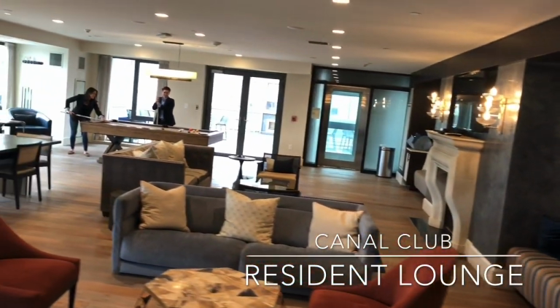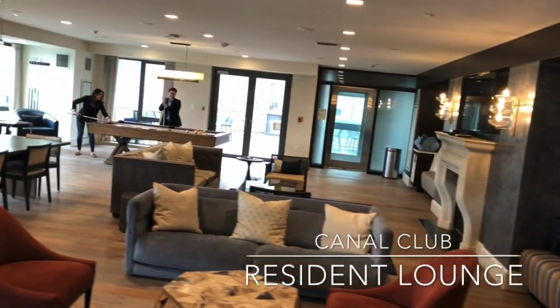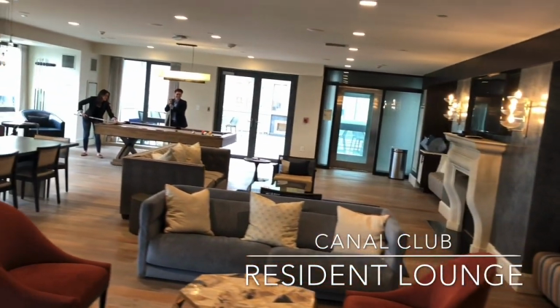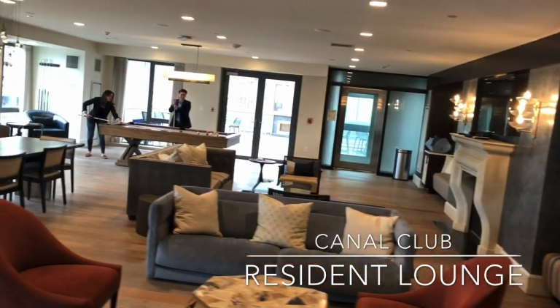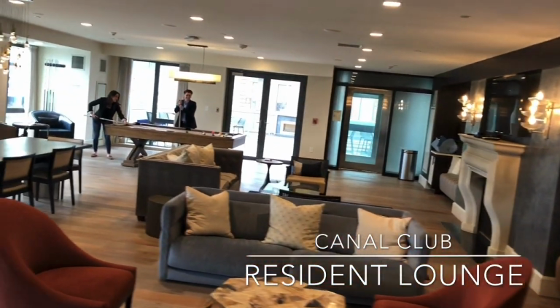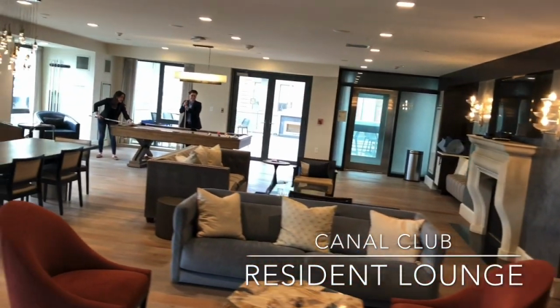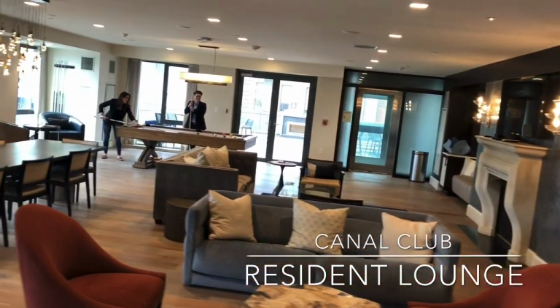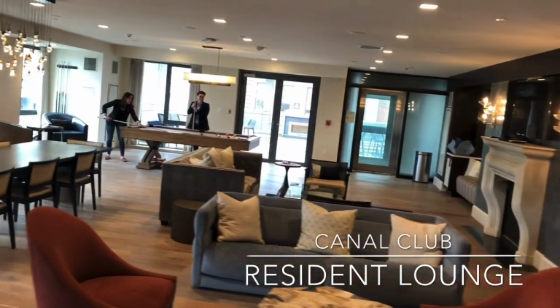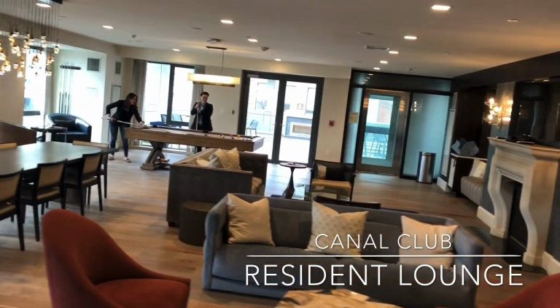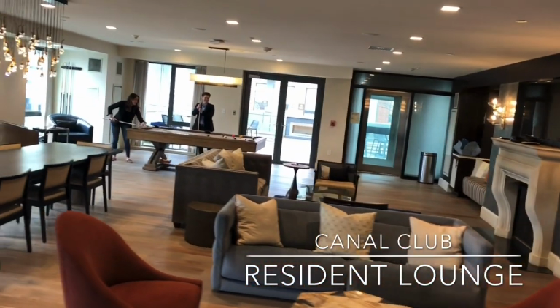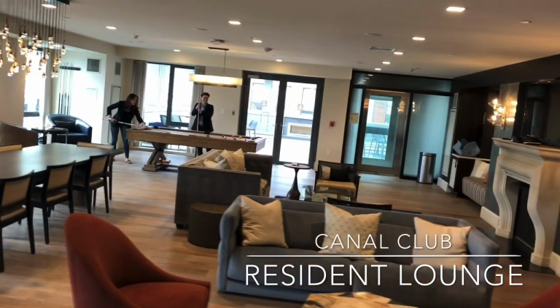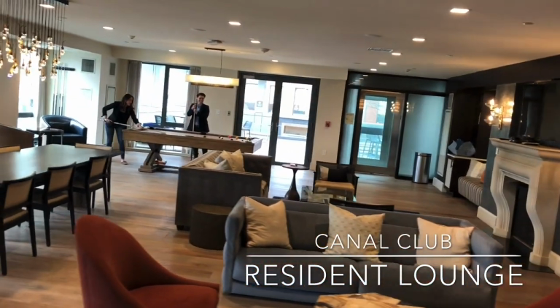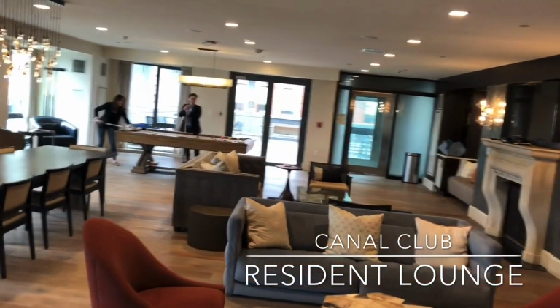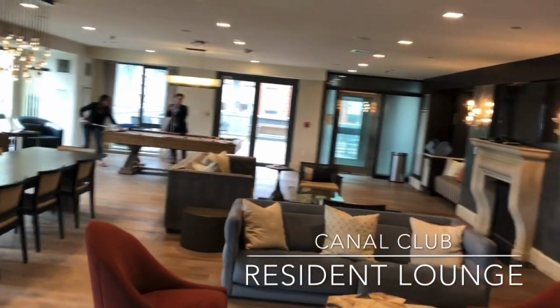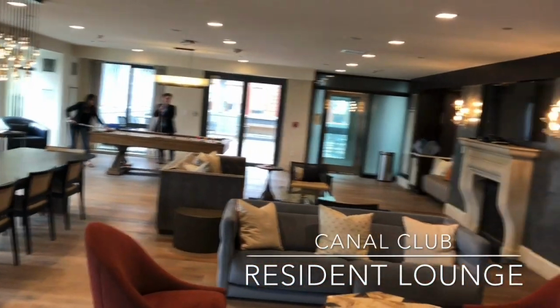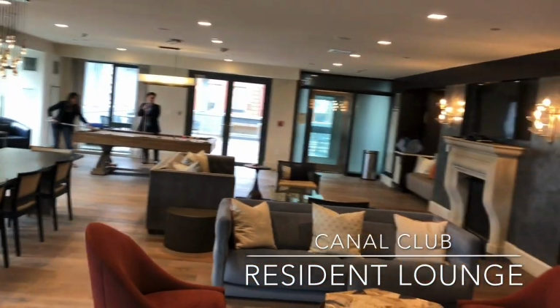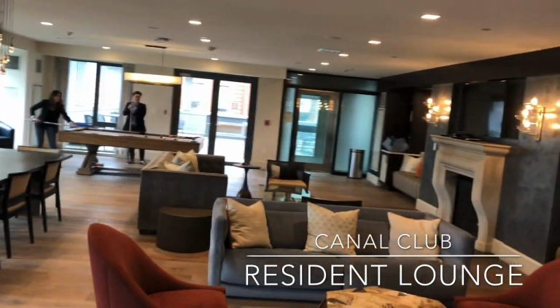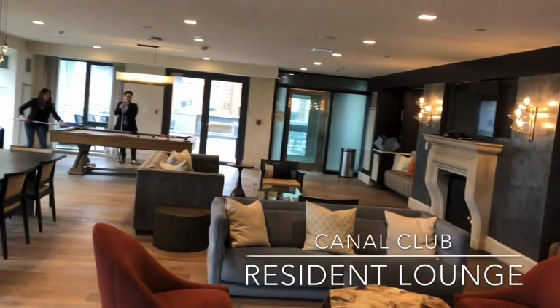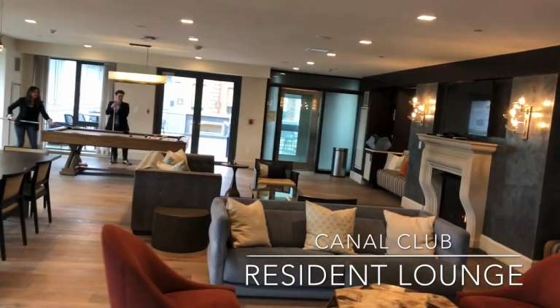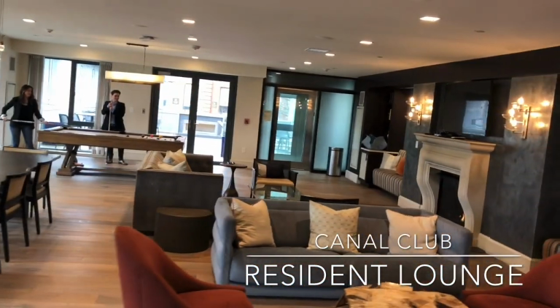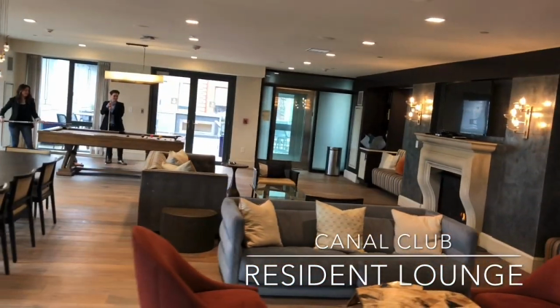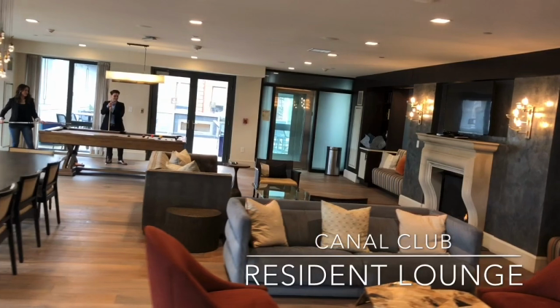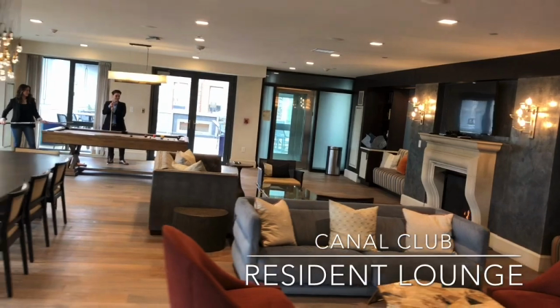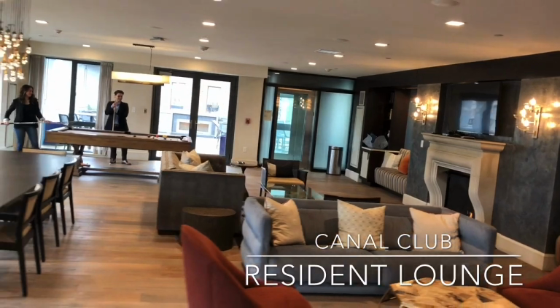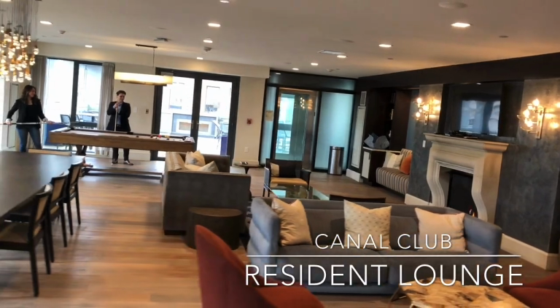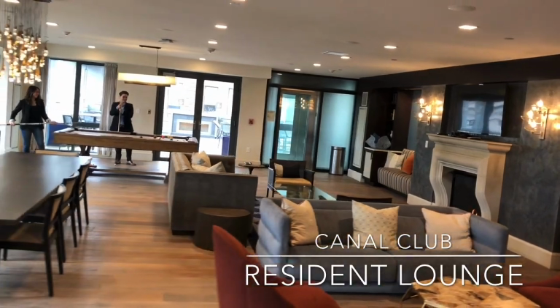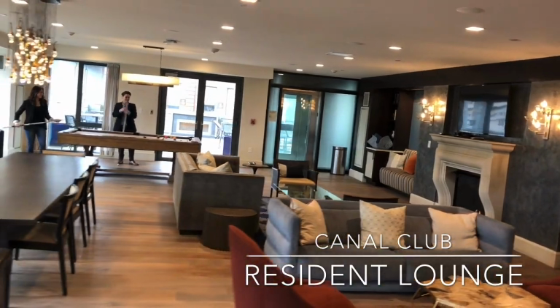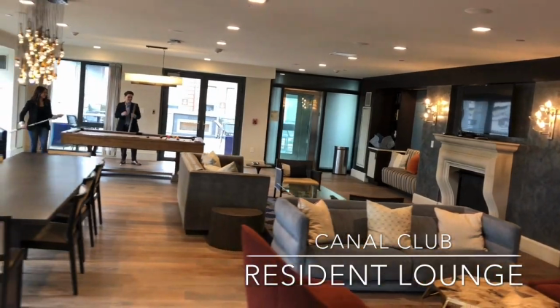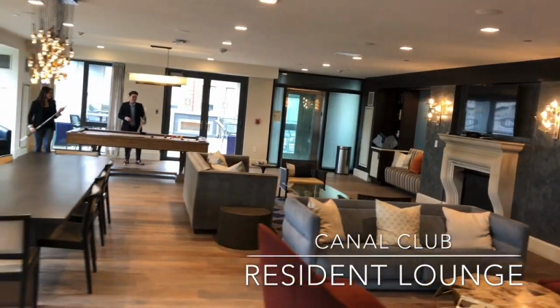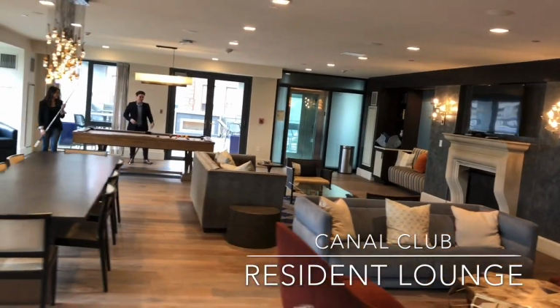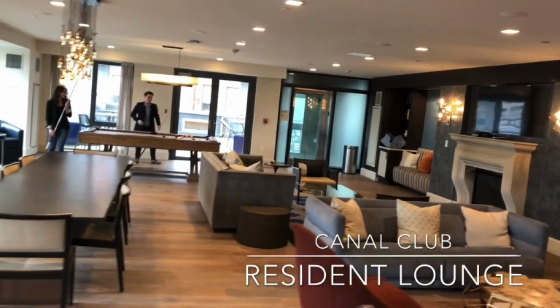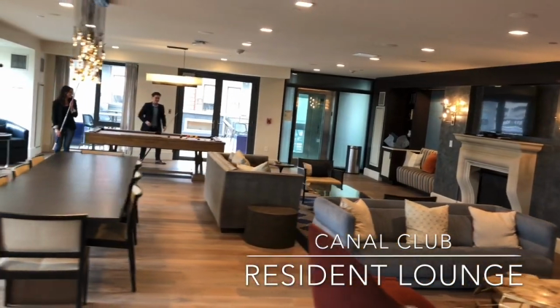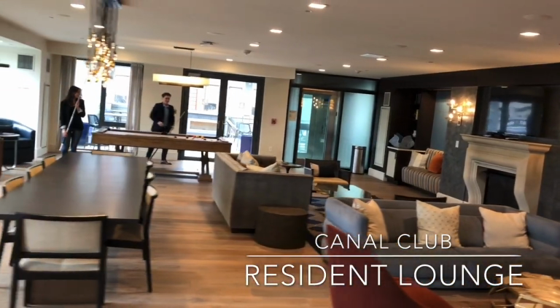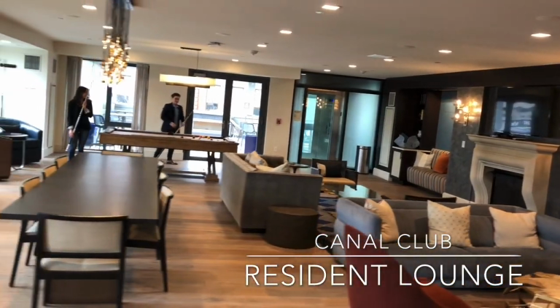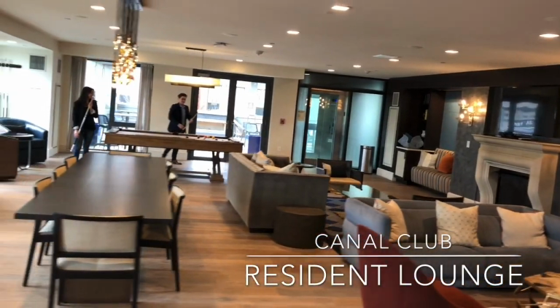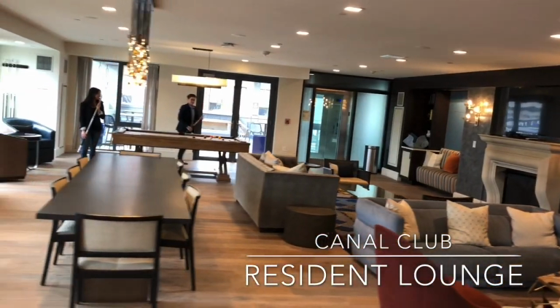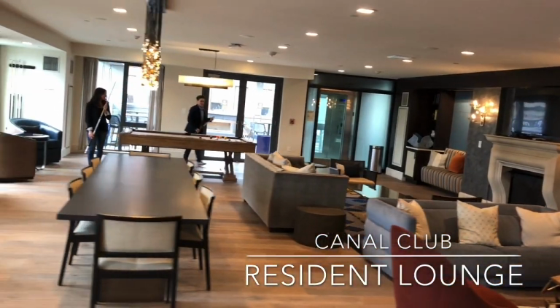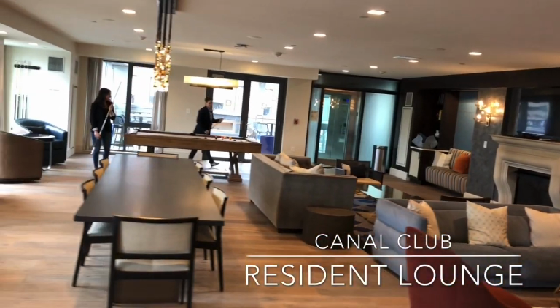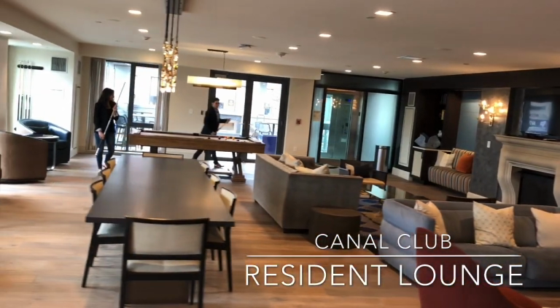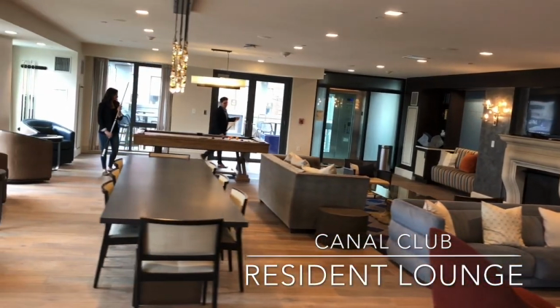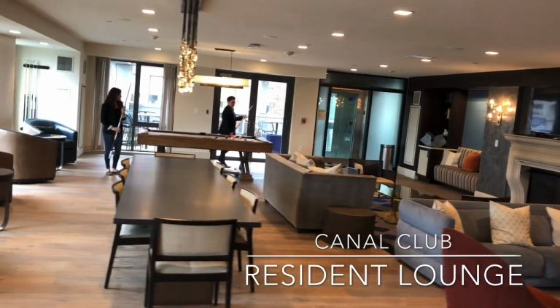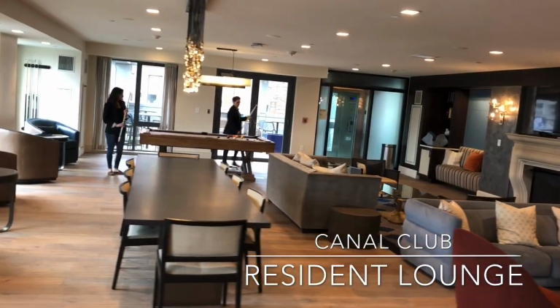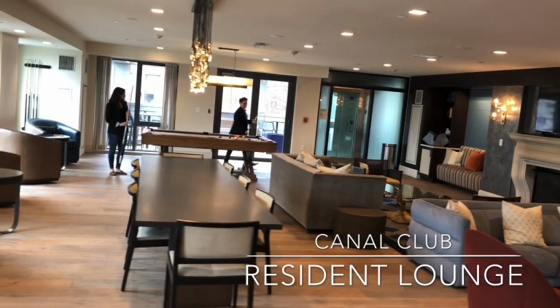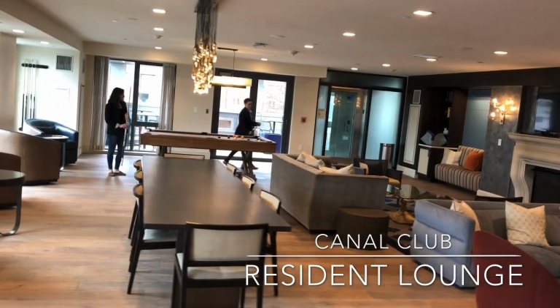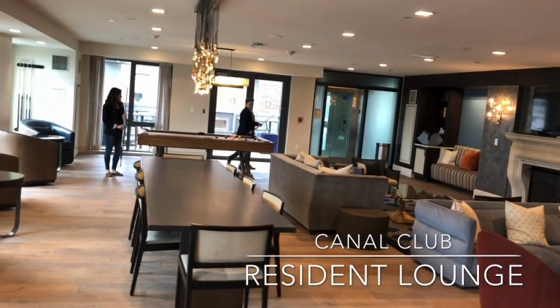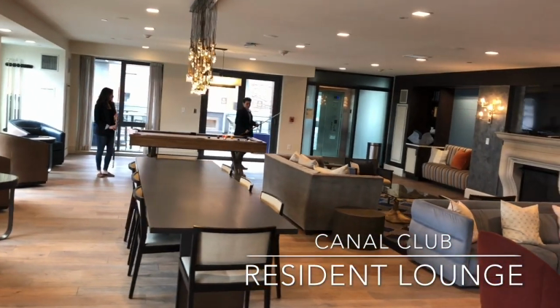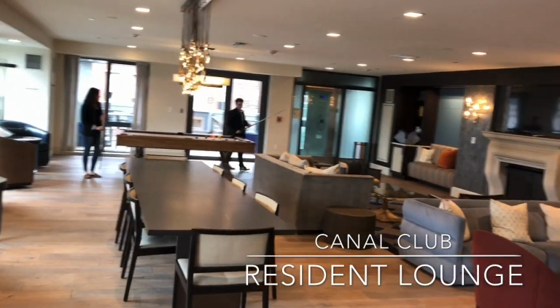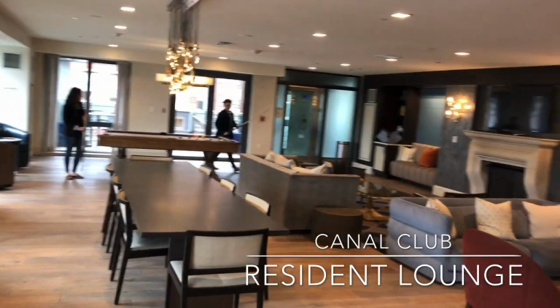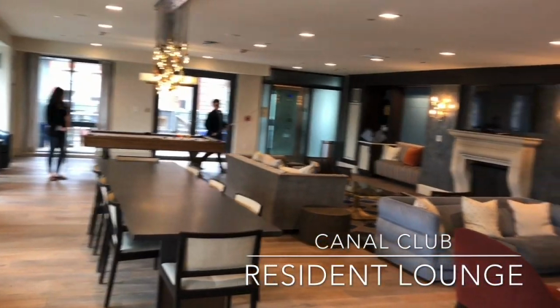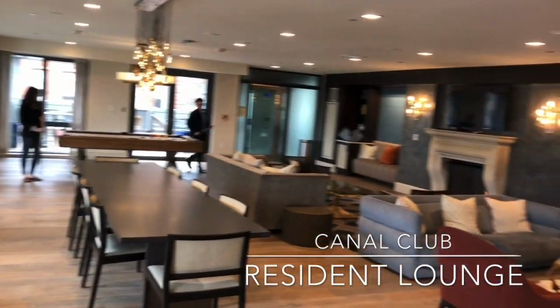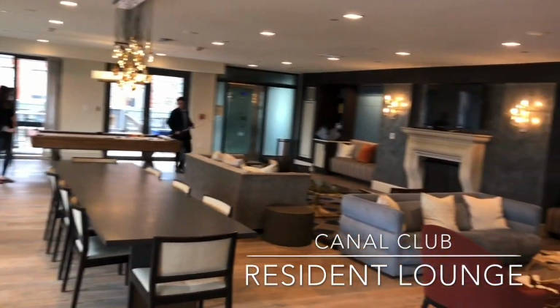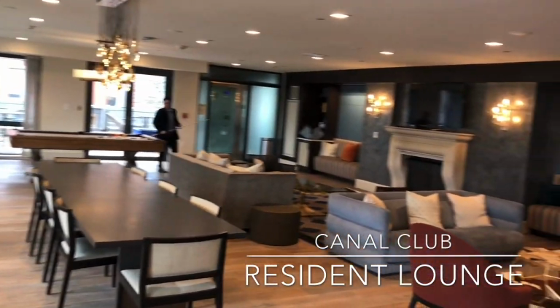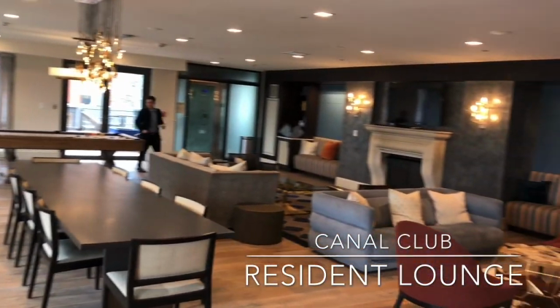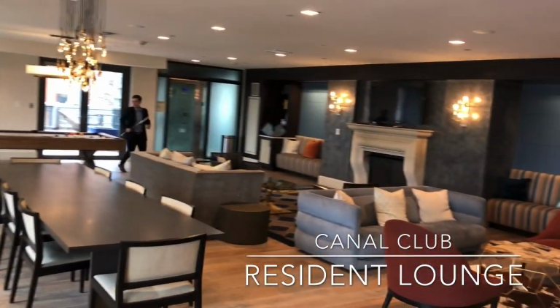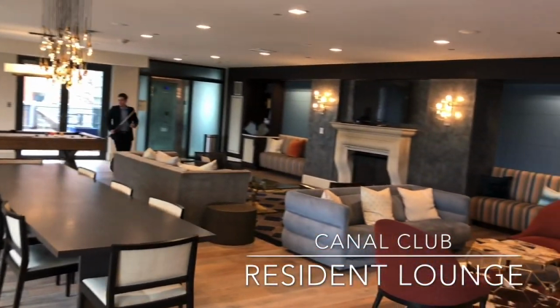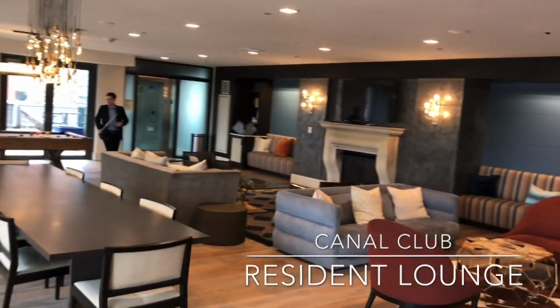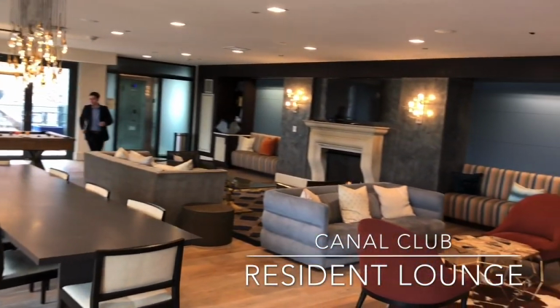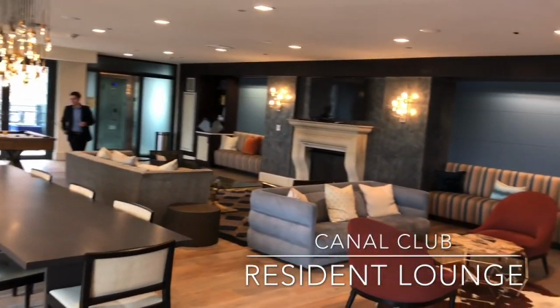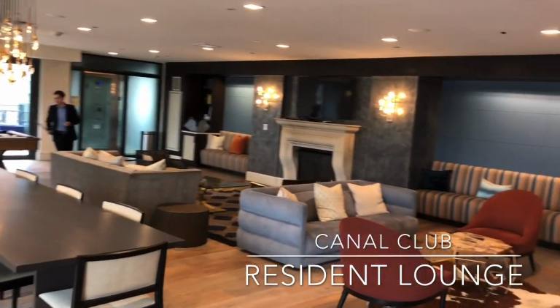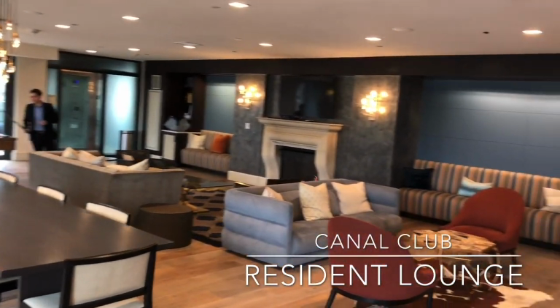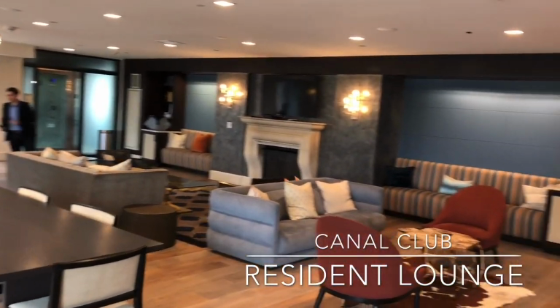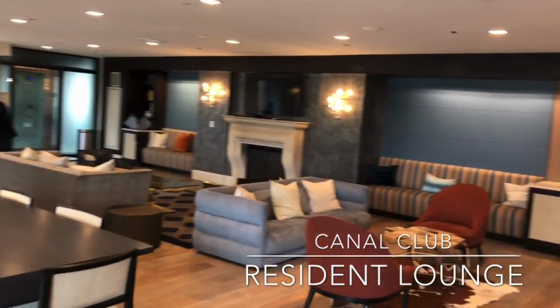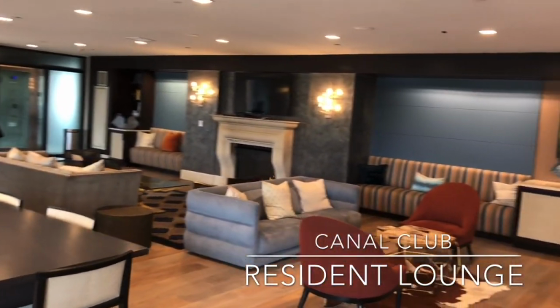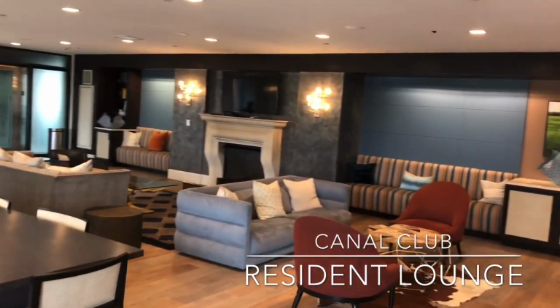The Canal Club is one of our resident lounges — a great place to play some pool, watch a game, or just hang out.